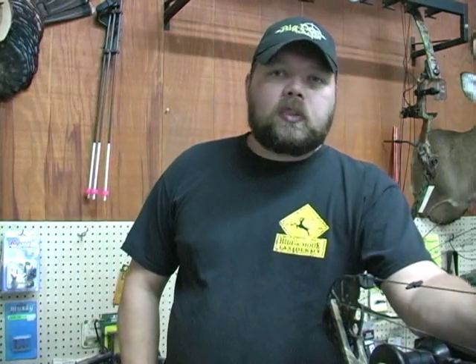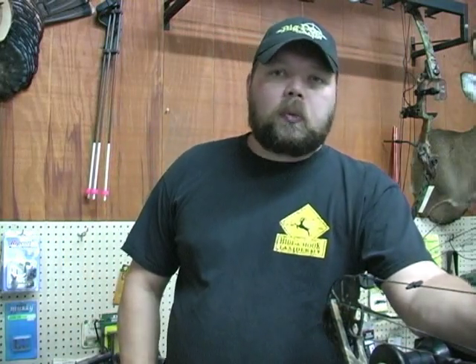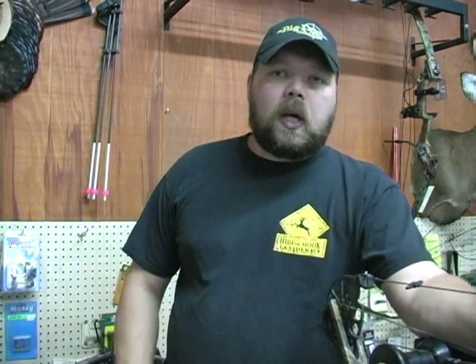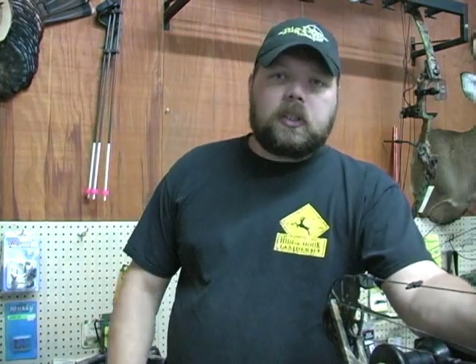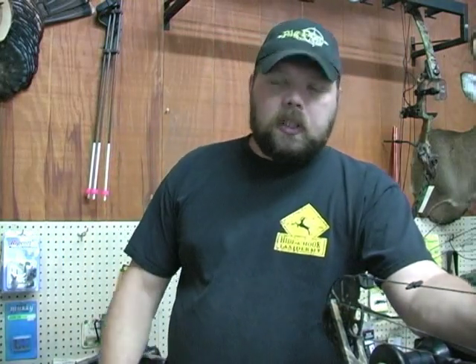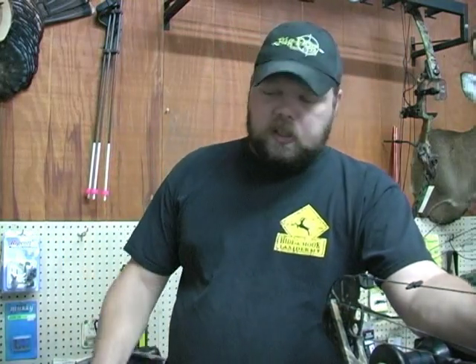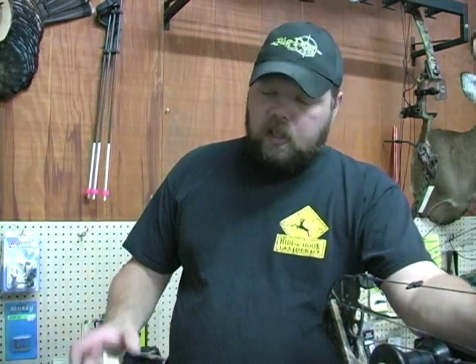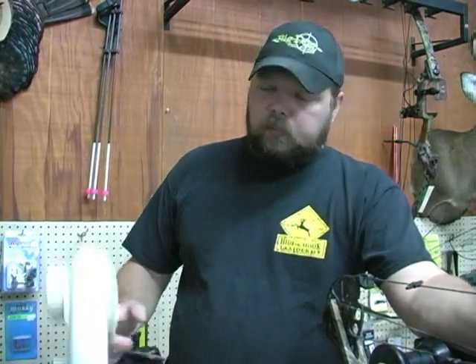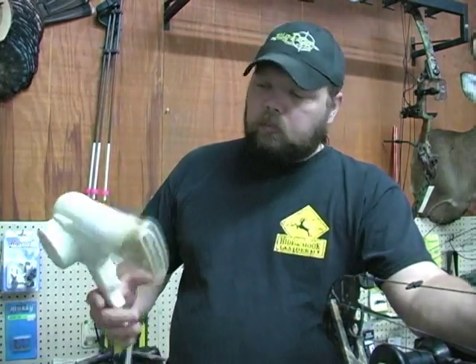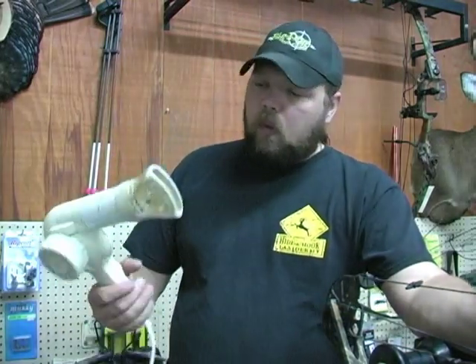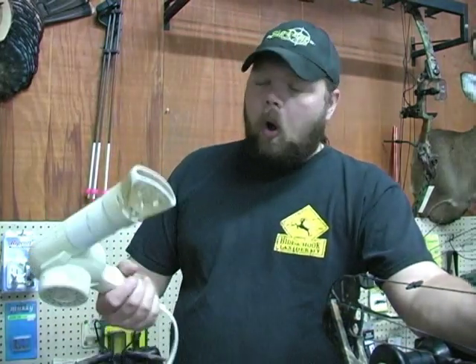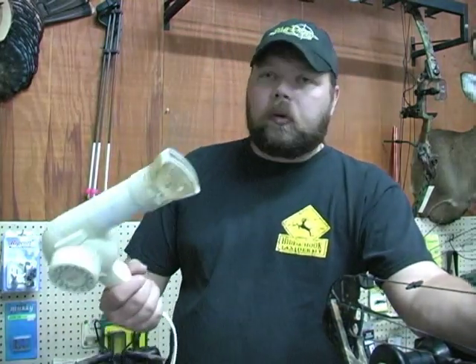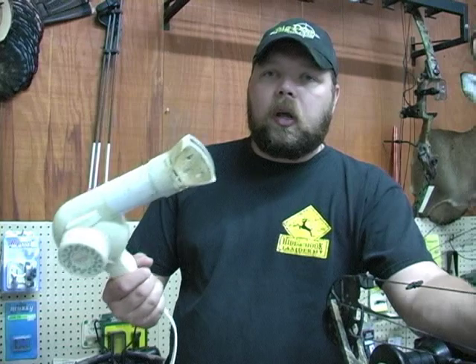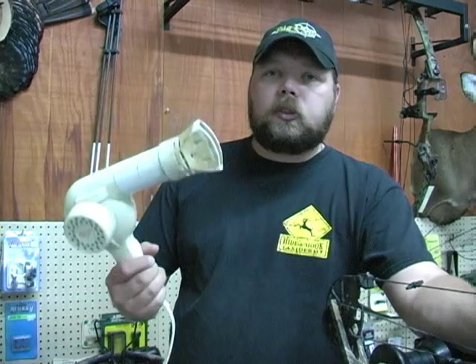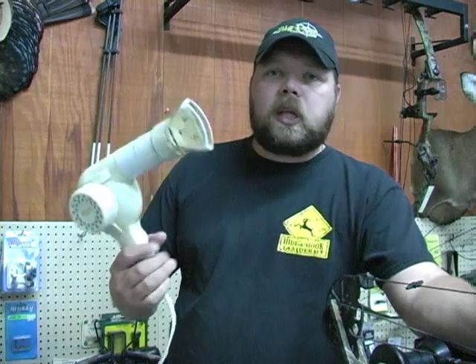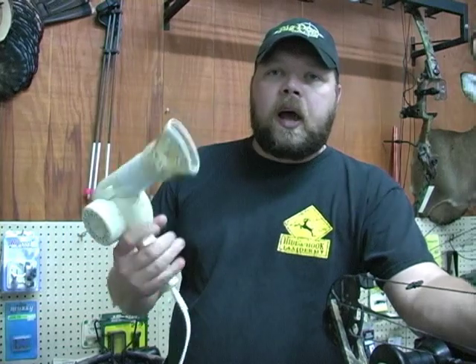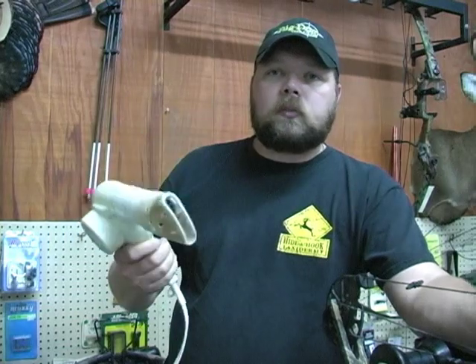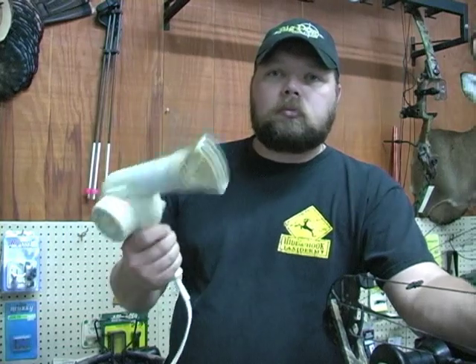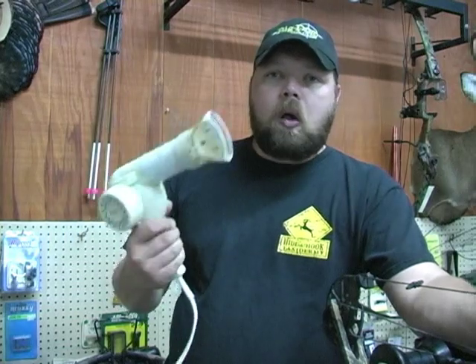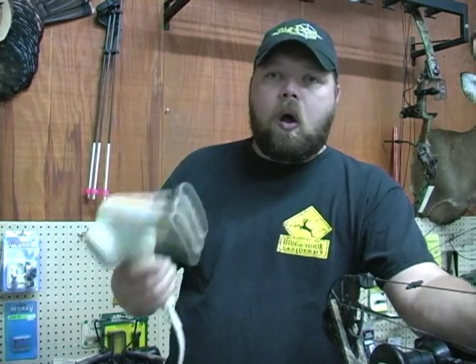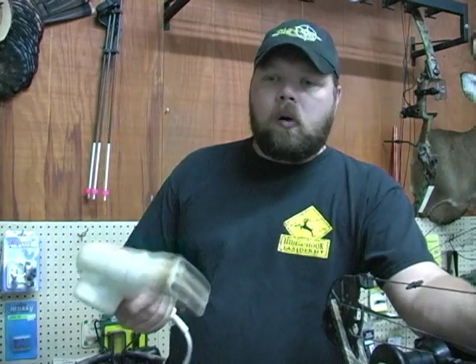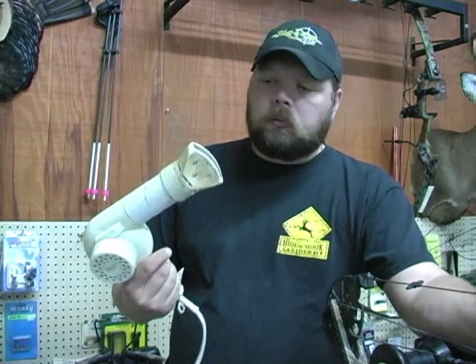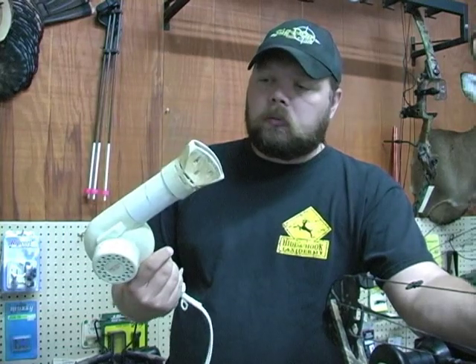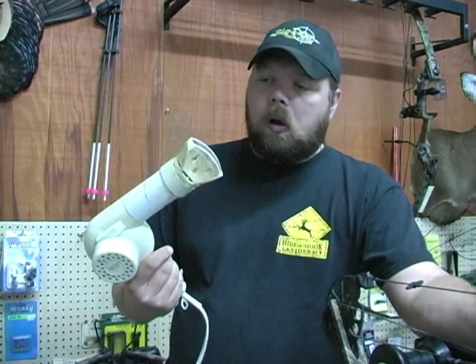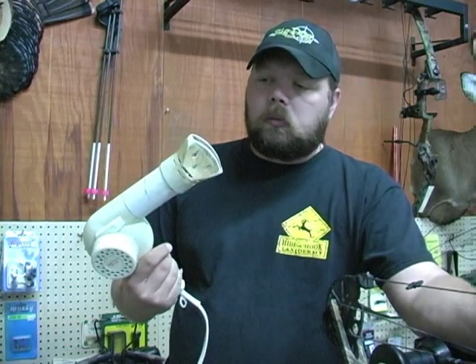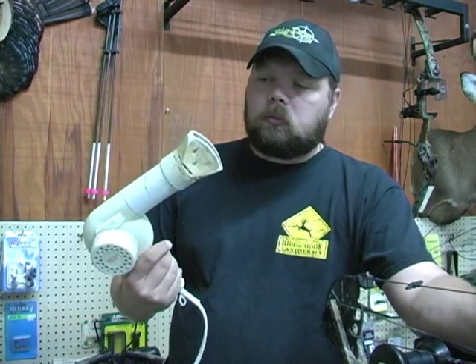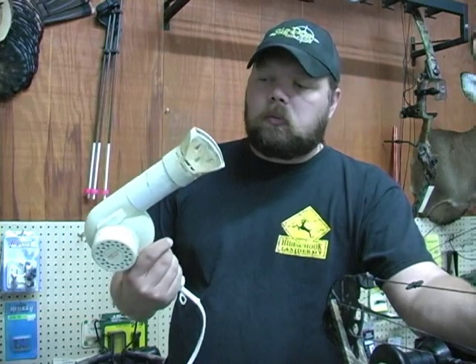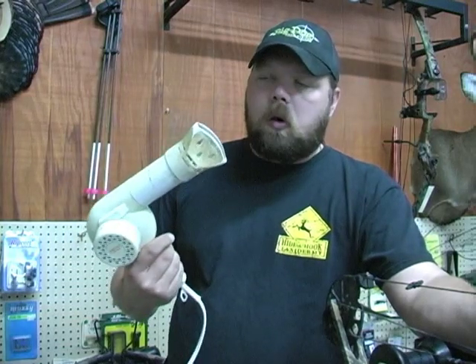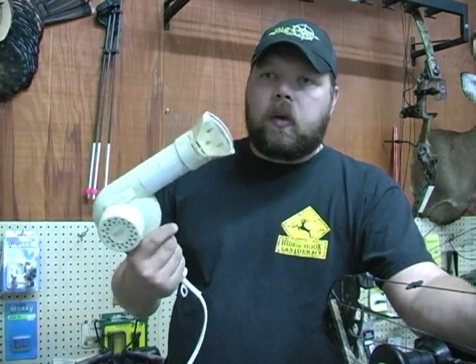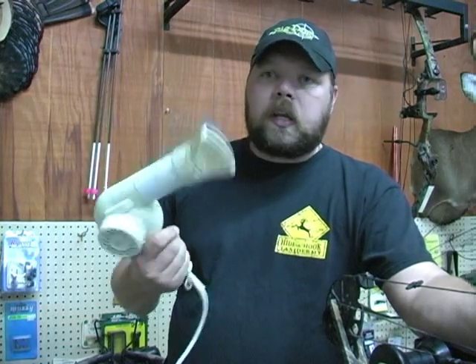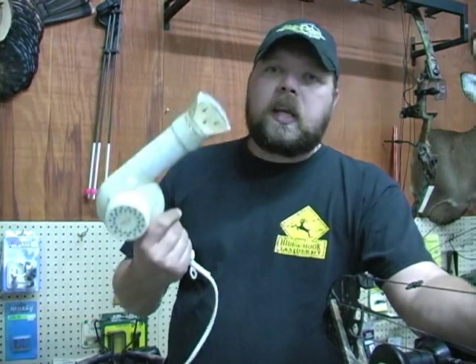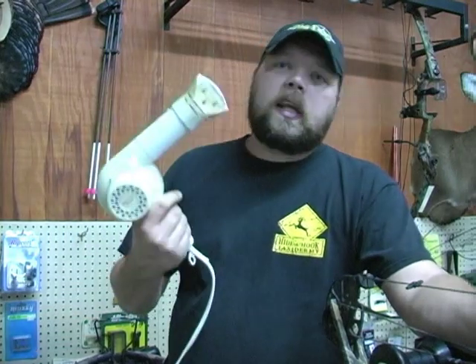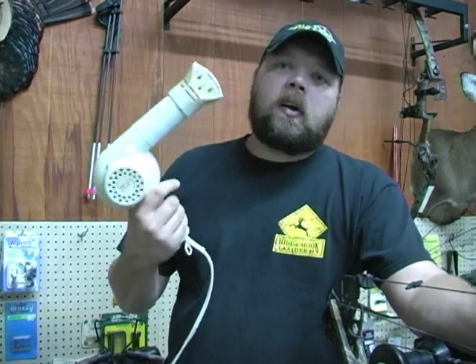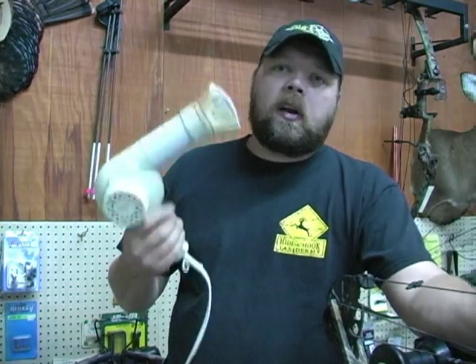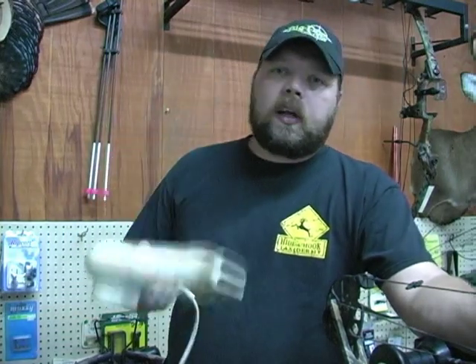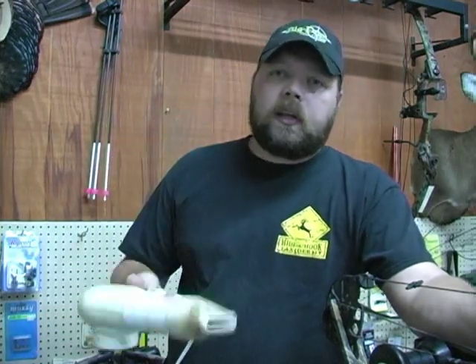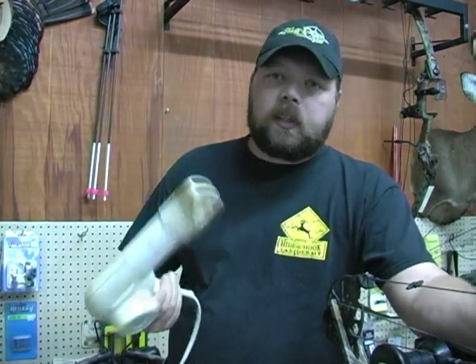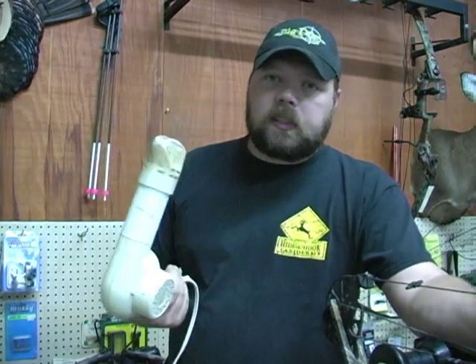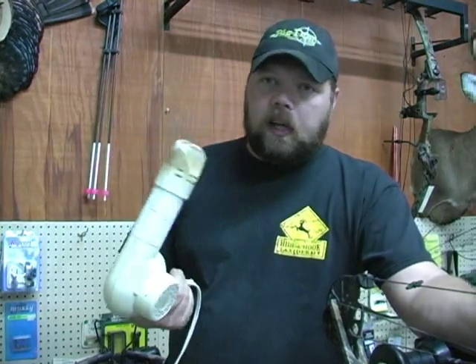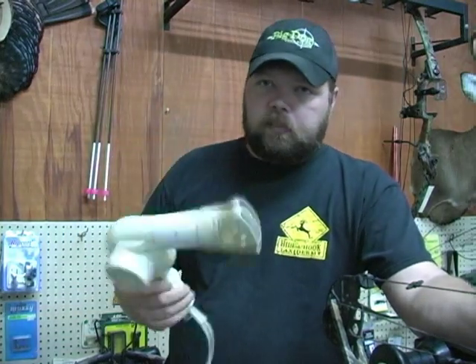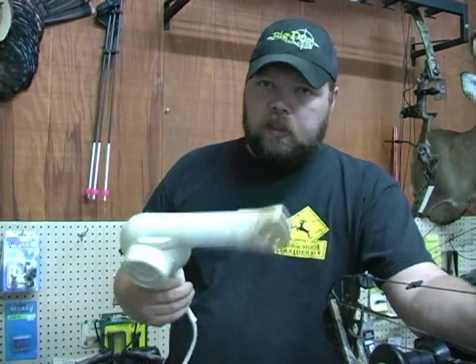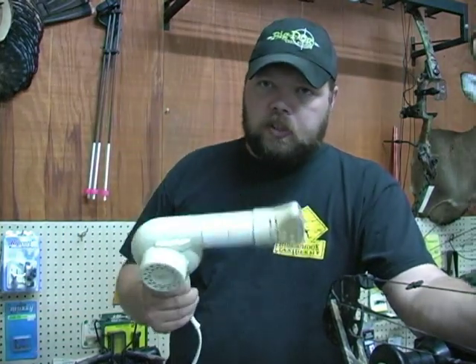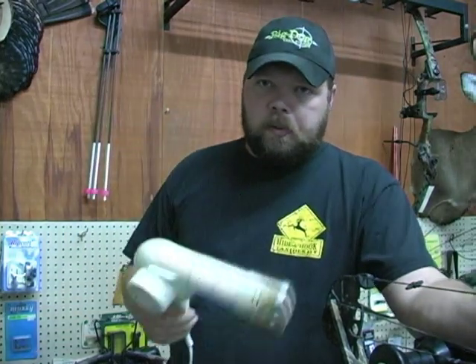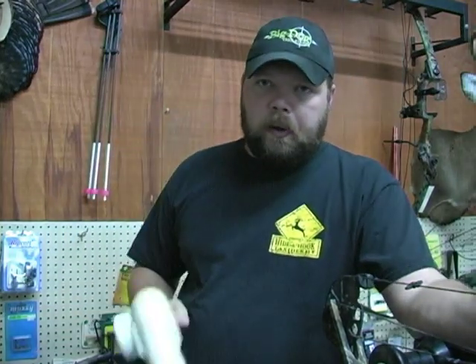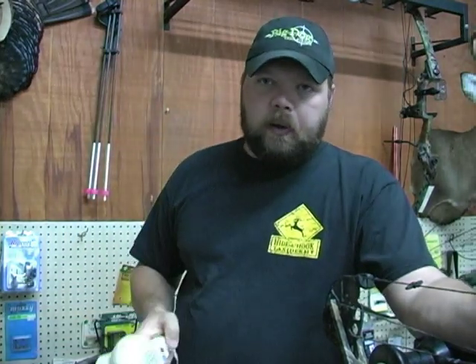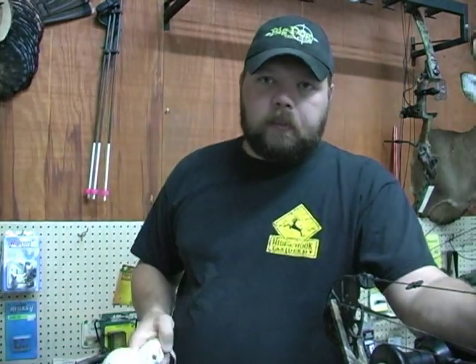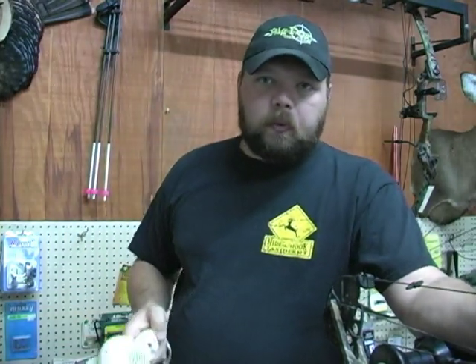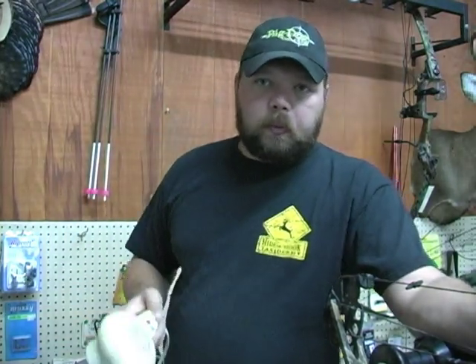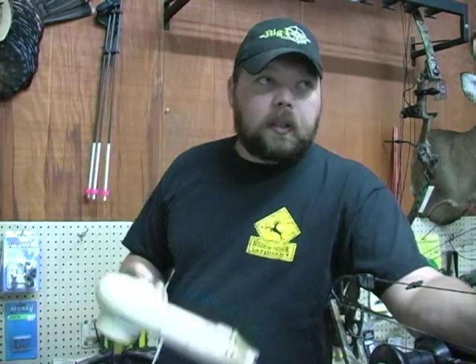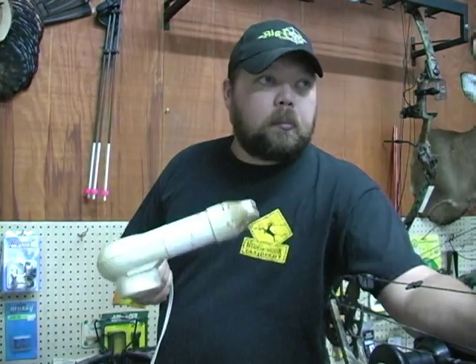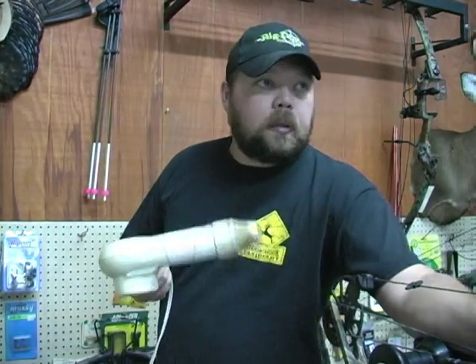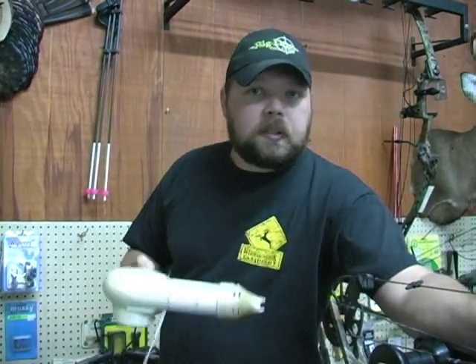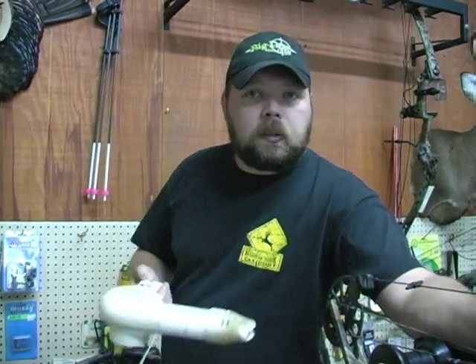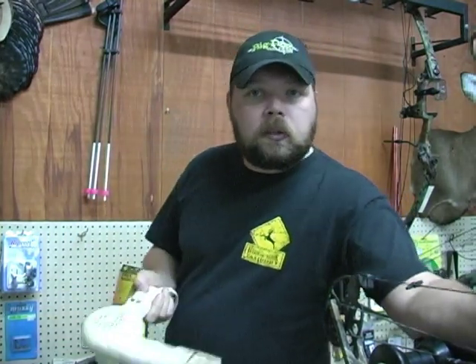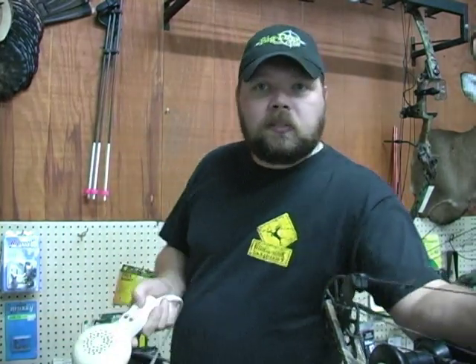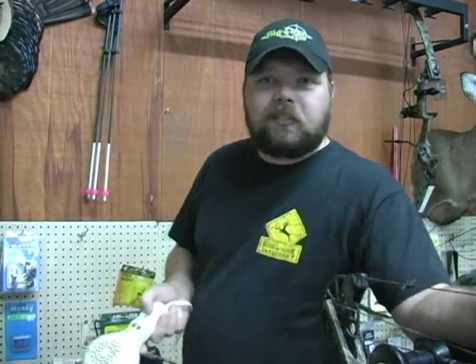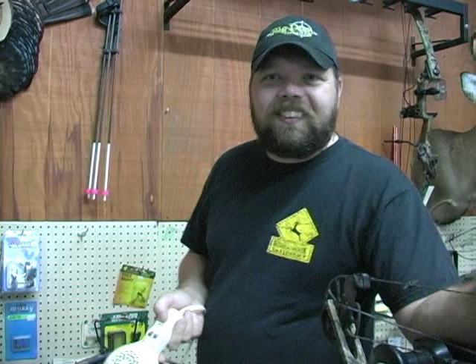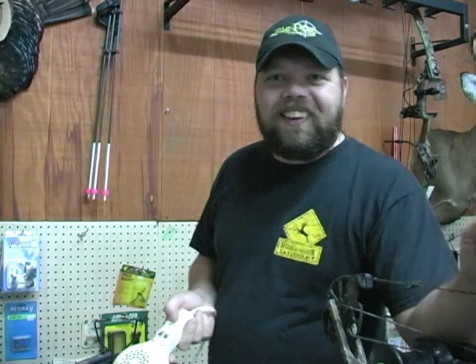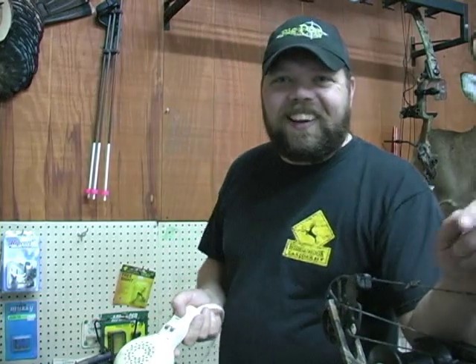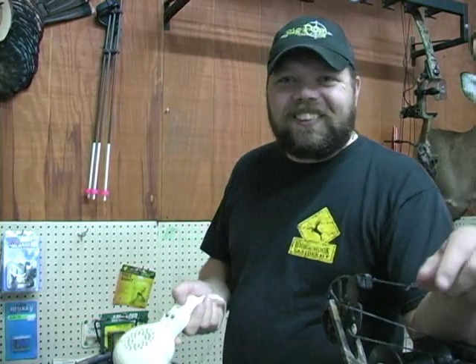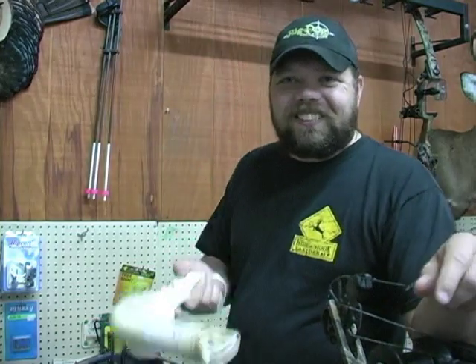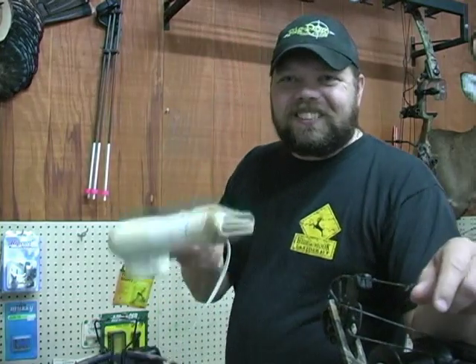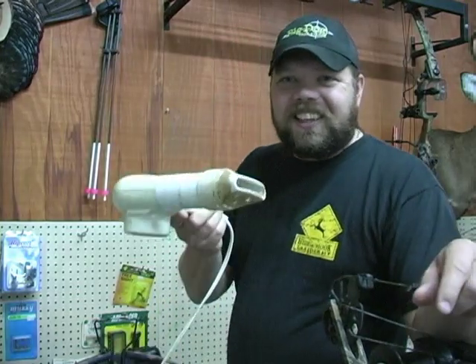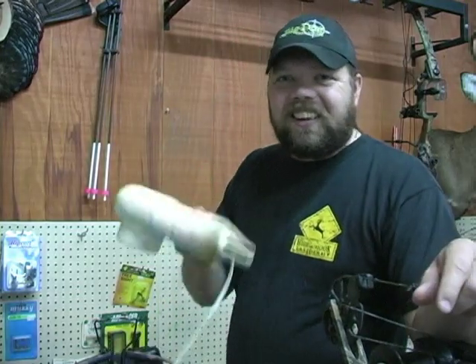Thanks for watching this tip. I hope it helps you out. Now you need to get on out of here, because I've got to finish doing my hair before I get busy. Haha, see you.